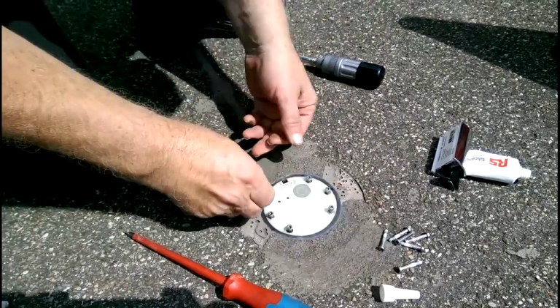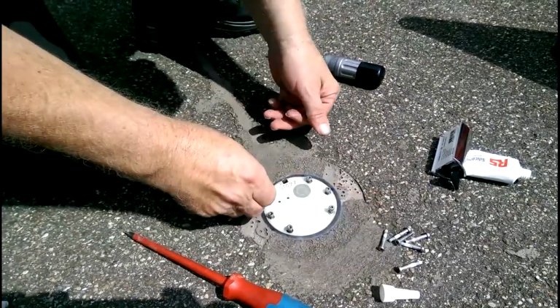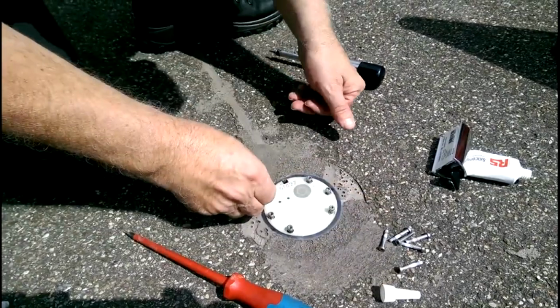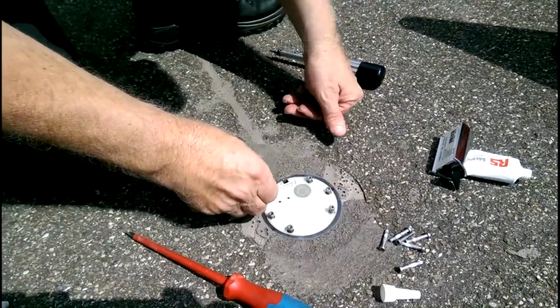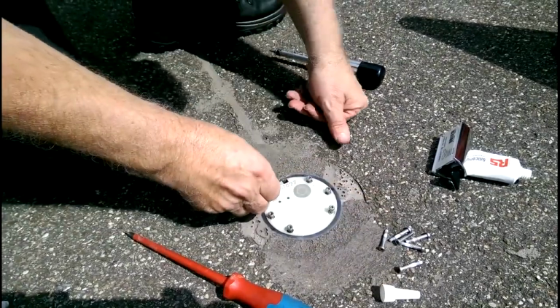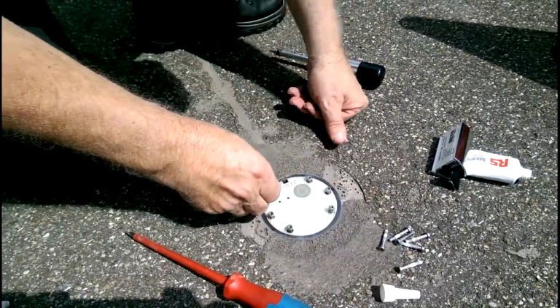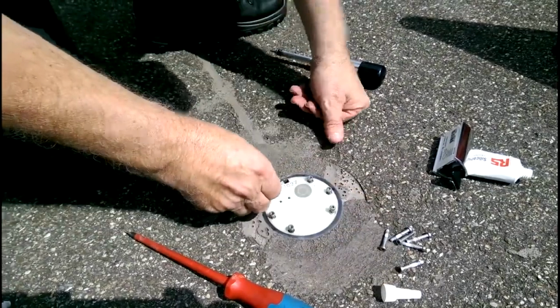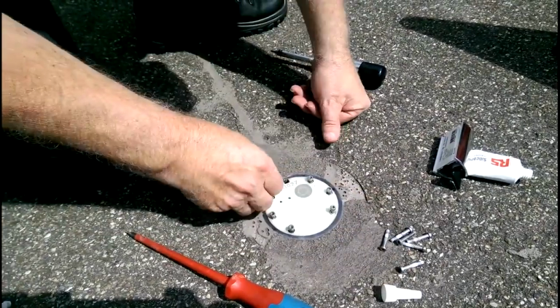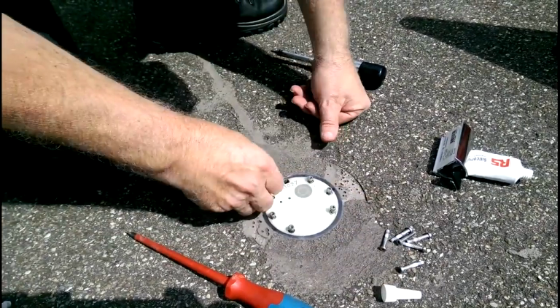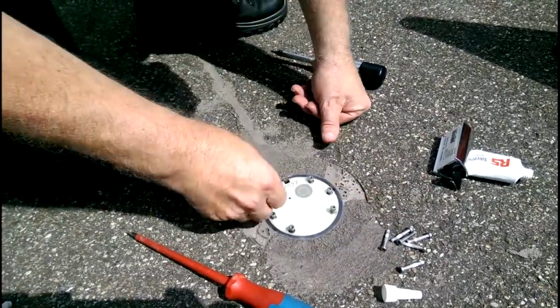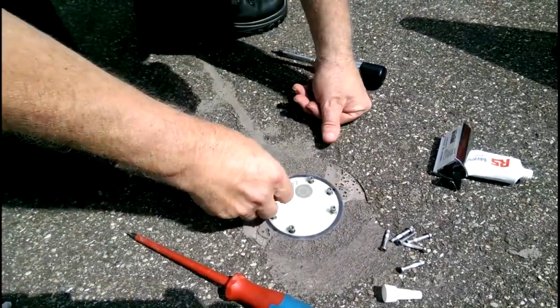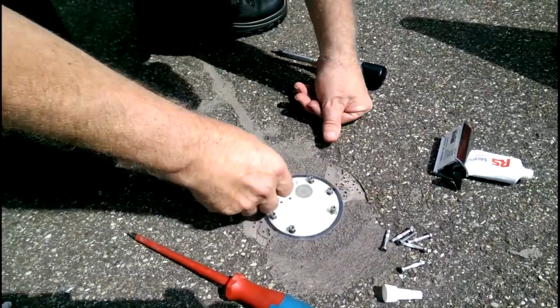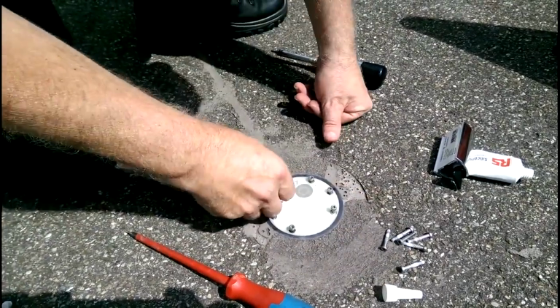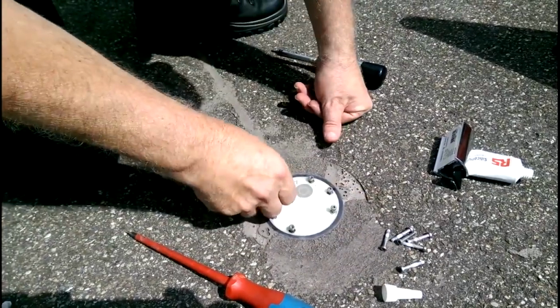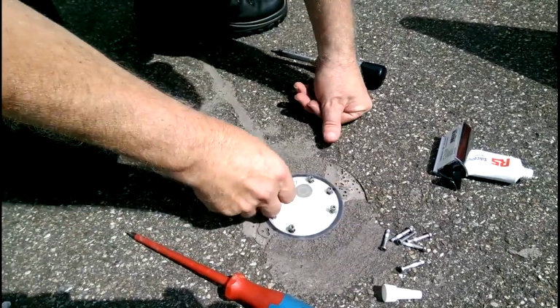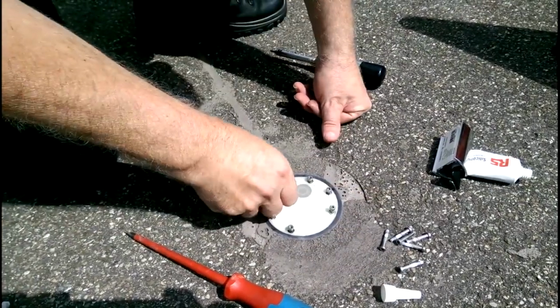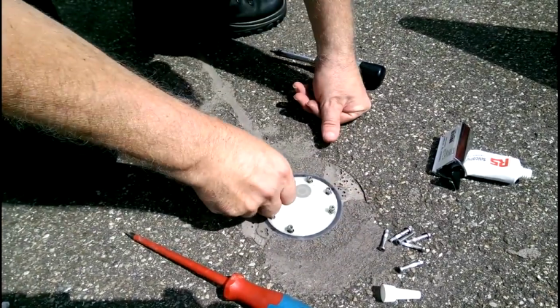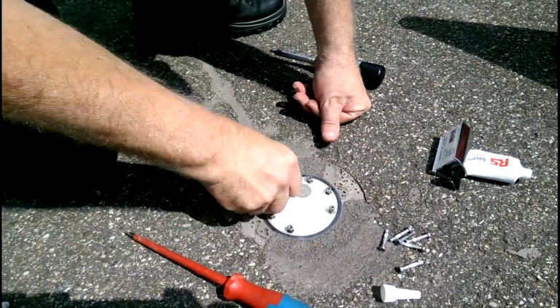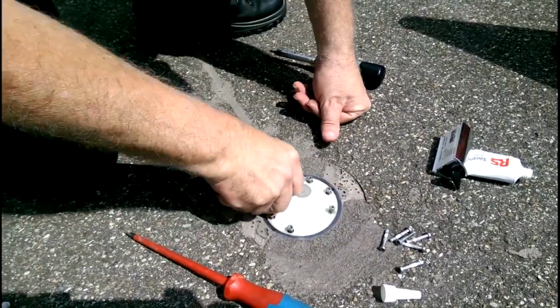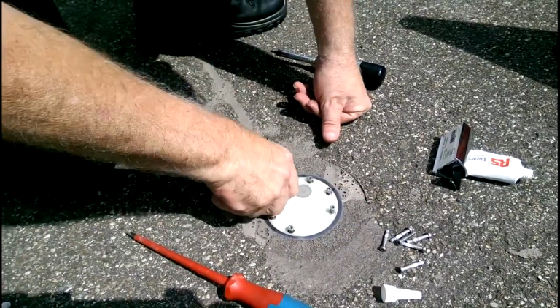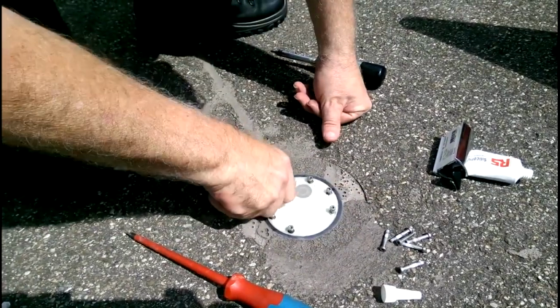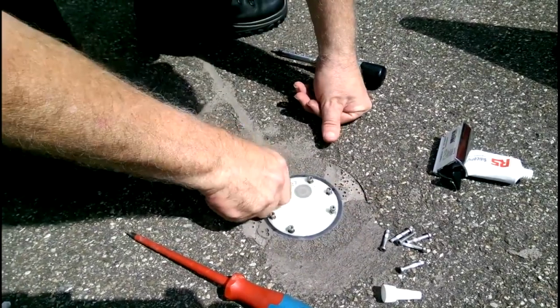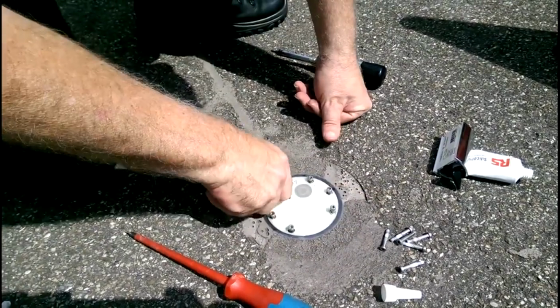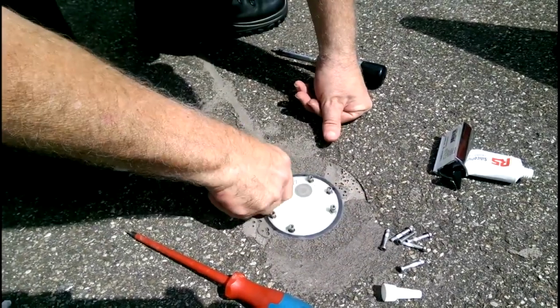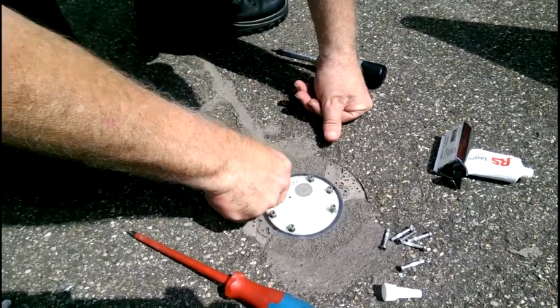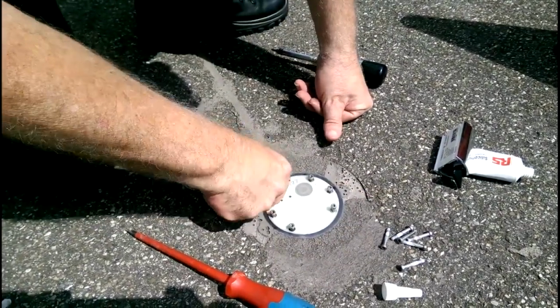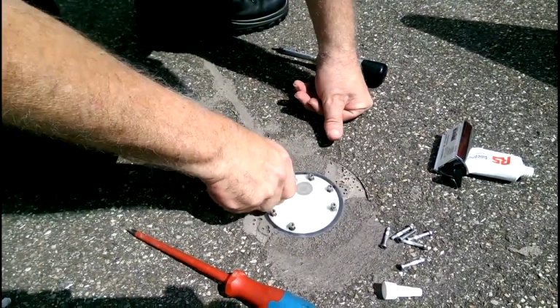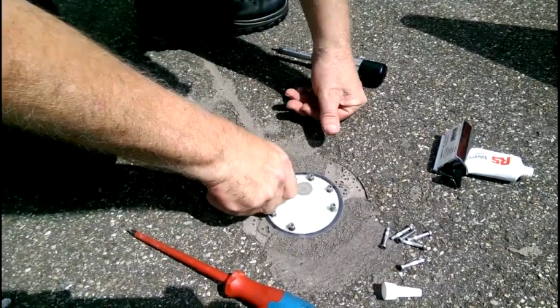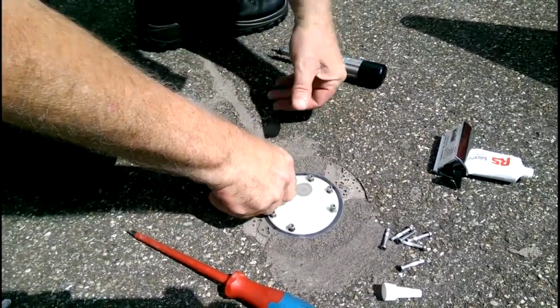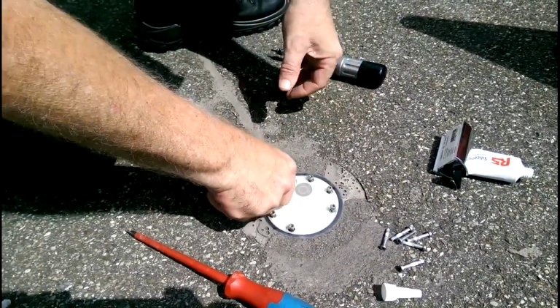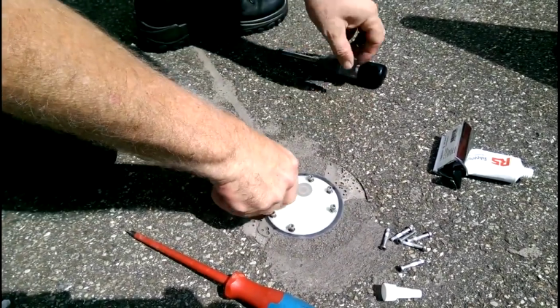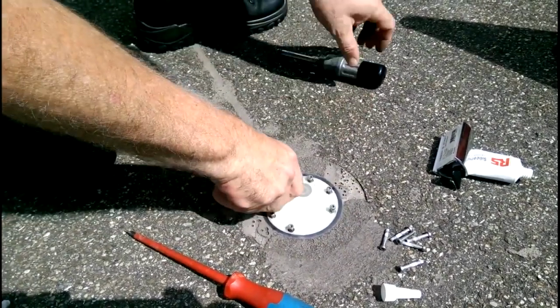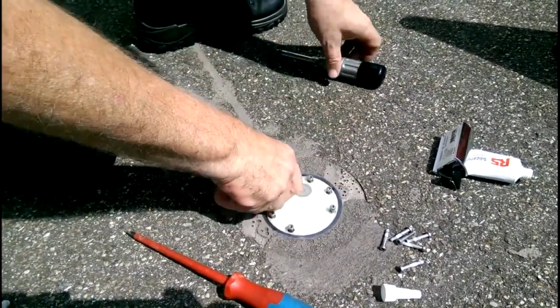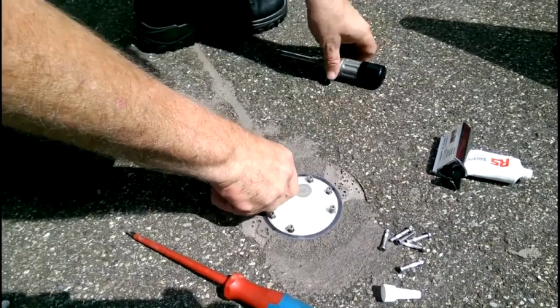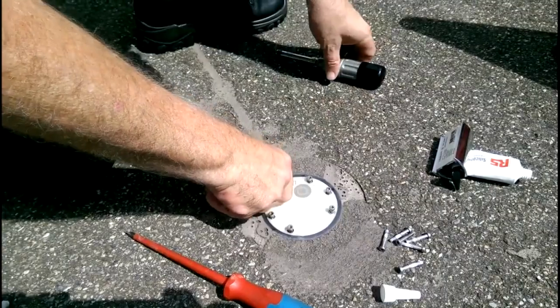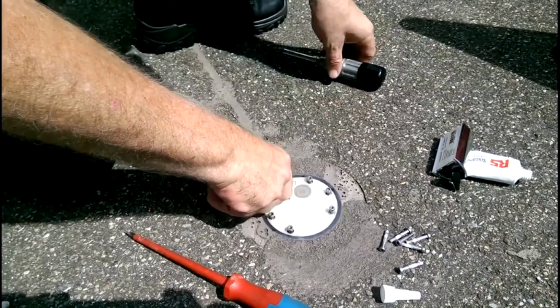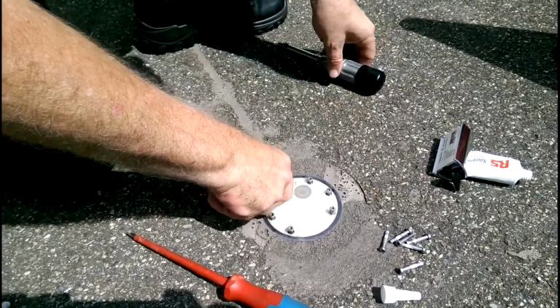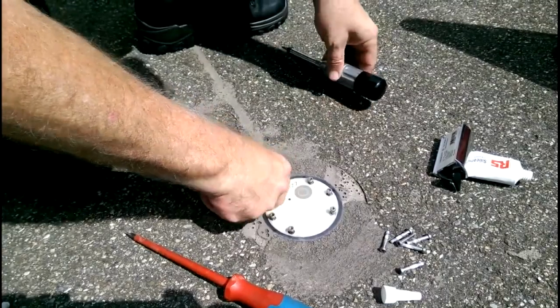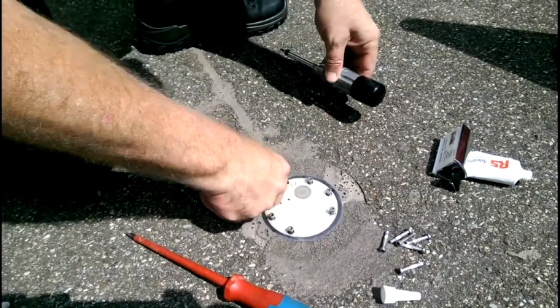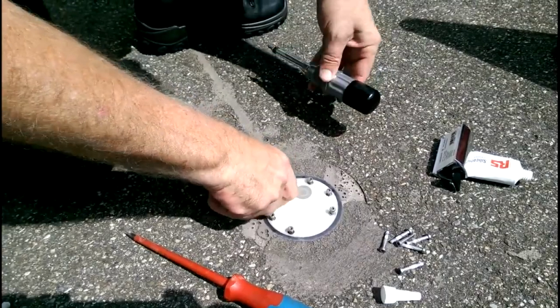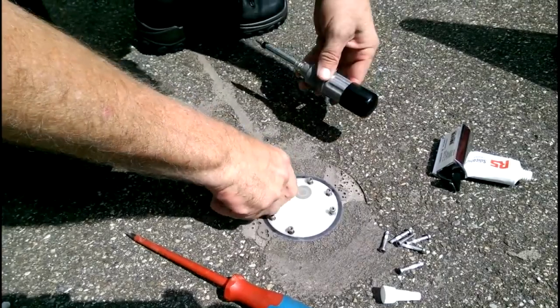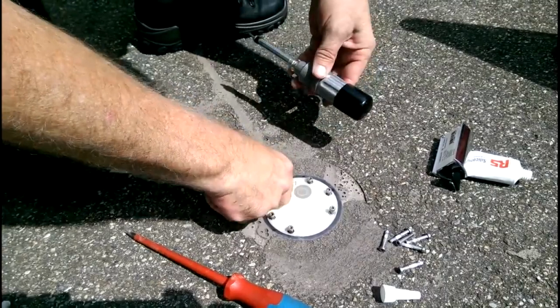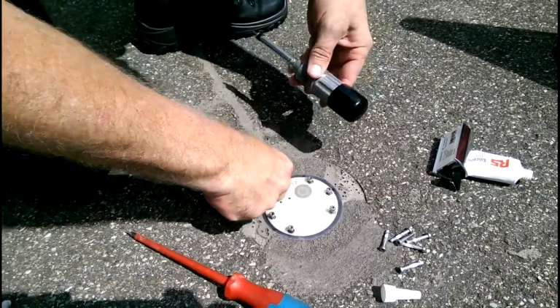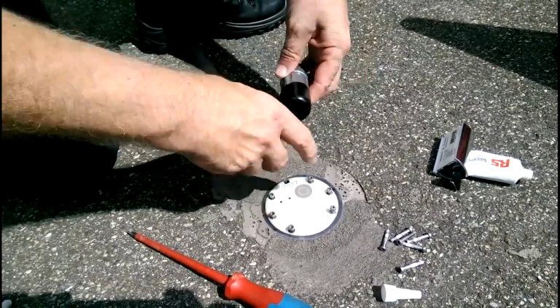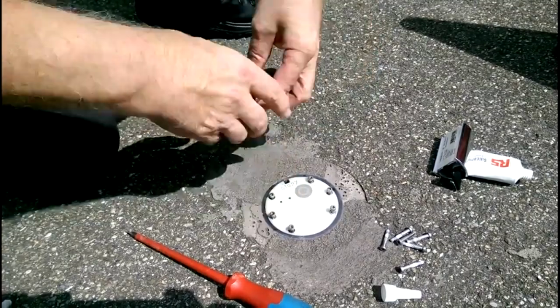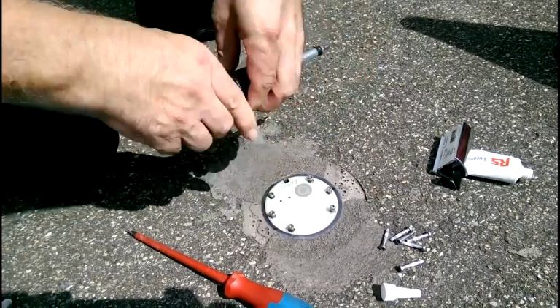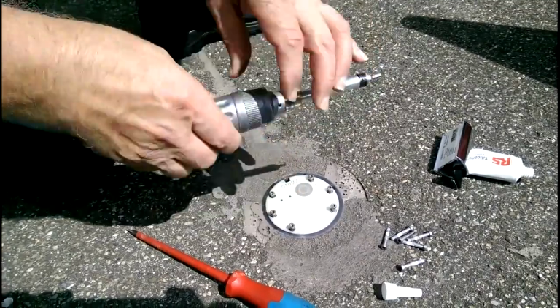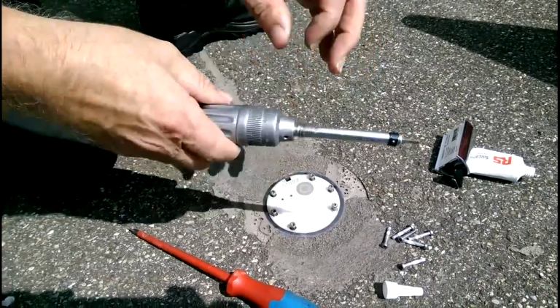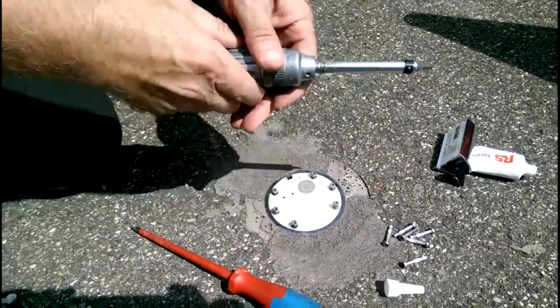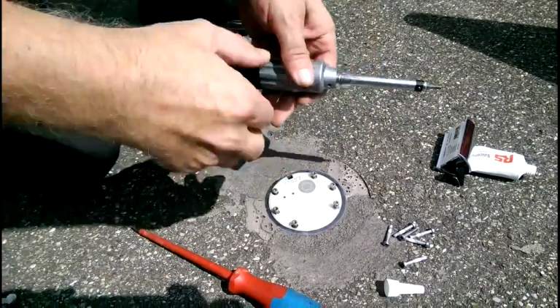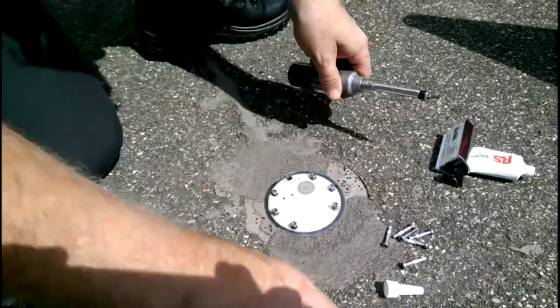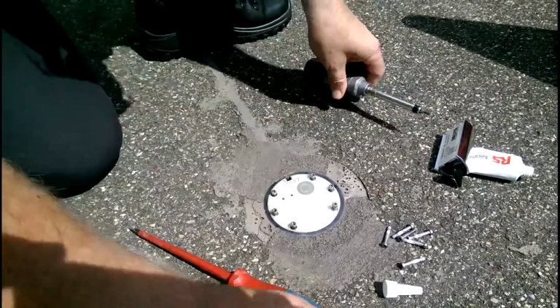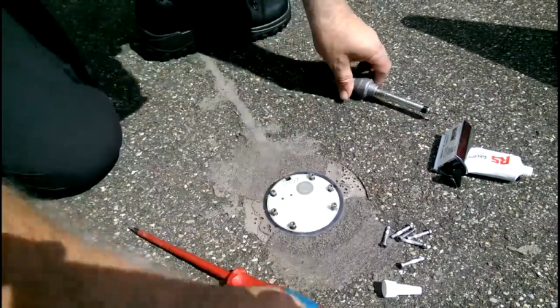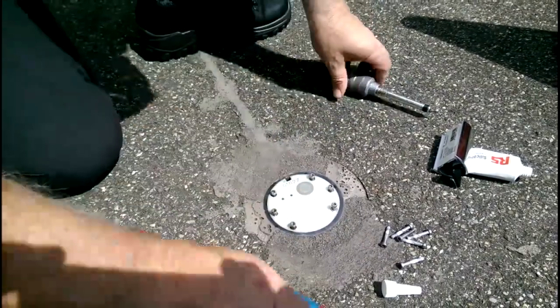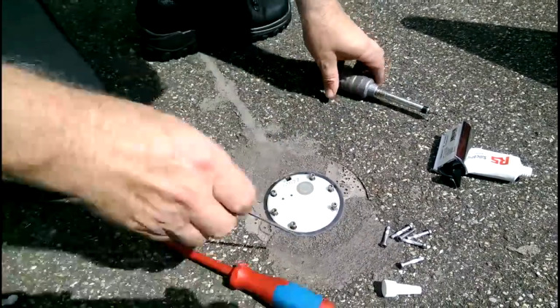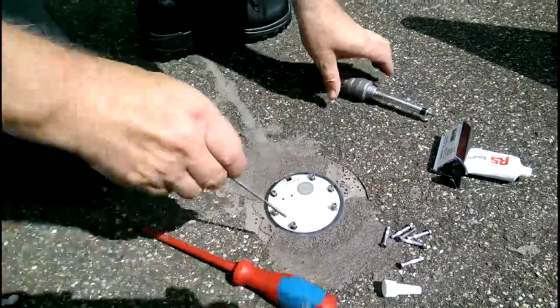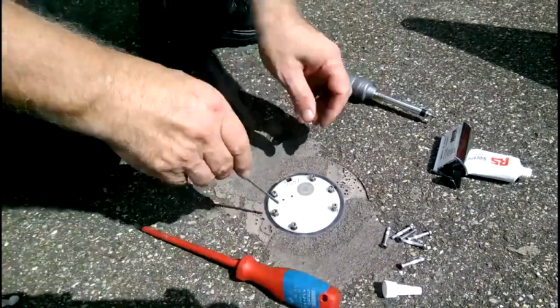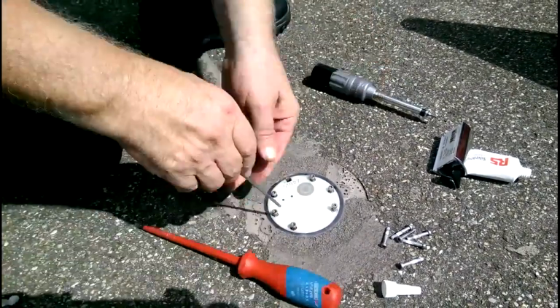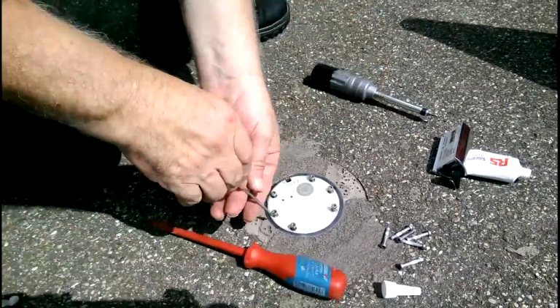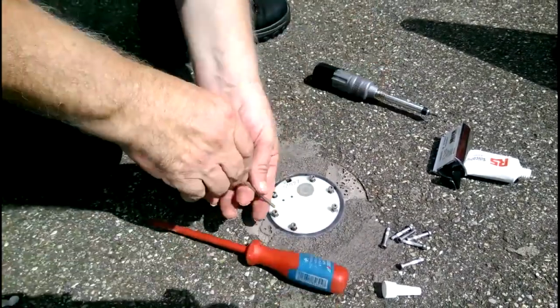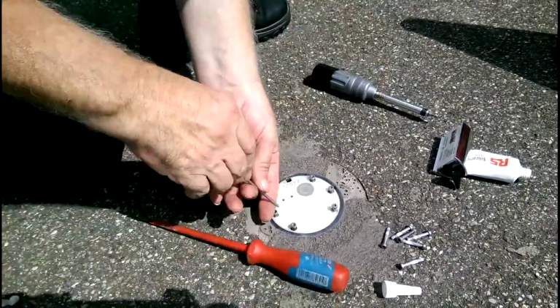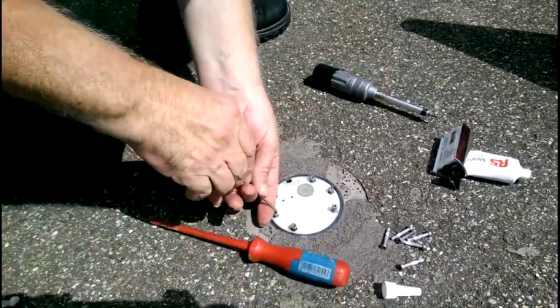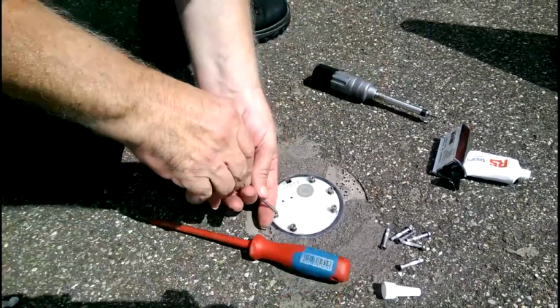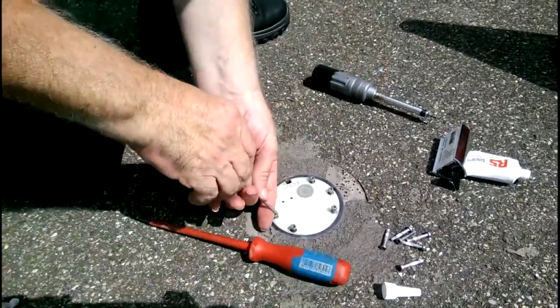They might be a bit damaged or rusty or whatever. And then you just tighten it back up.